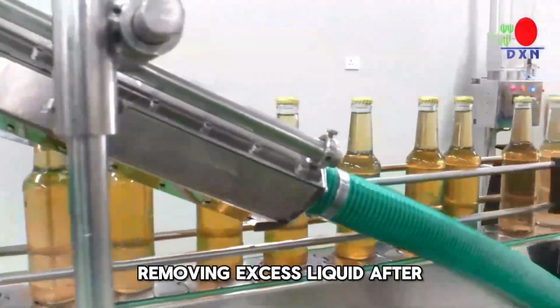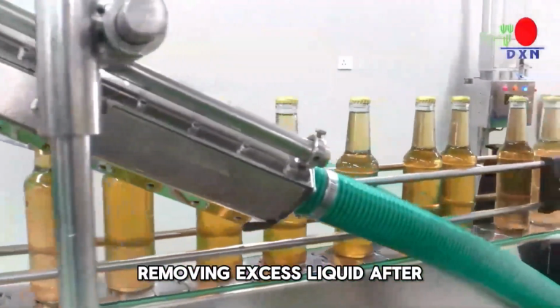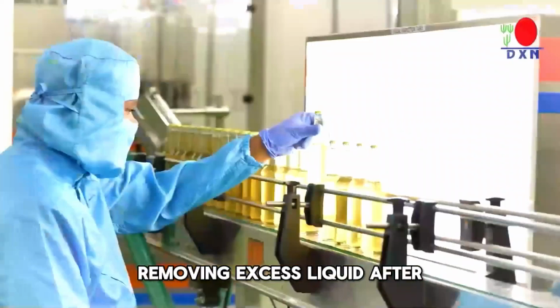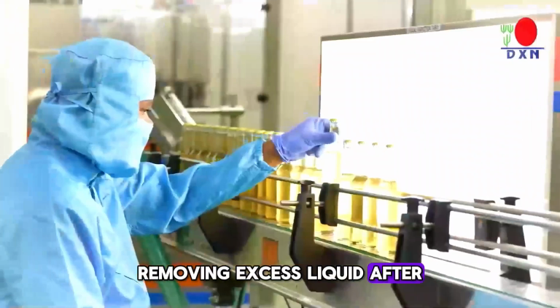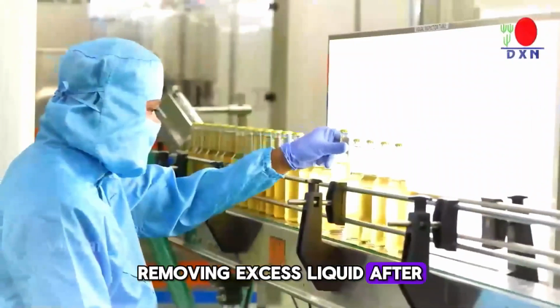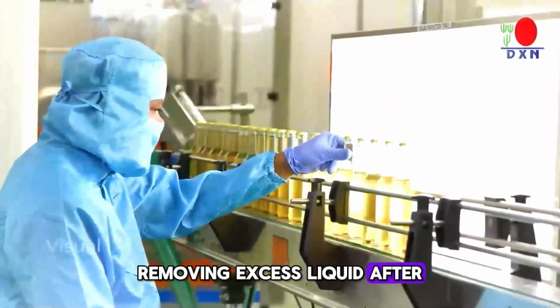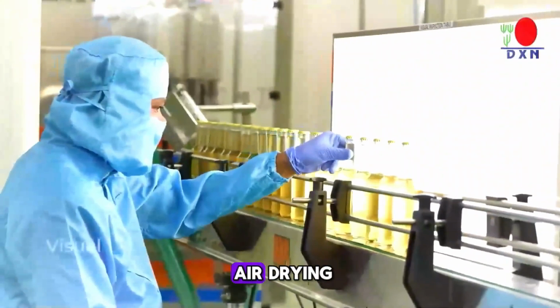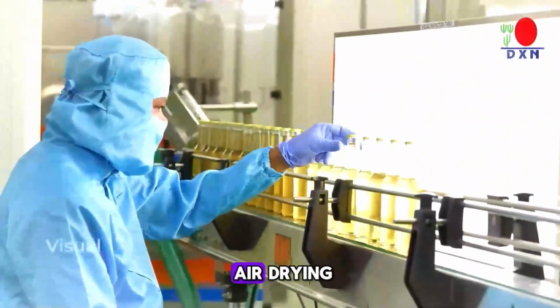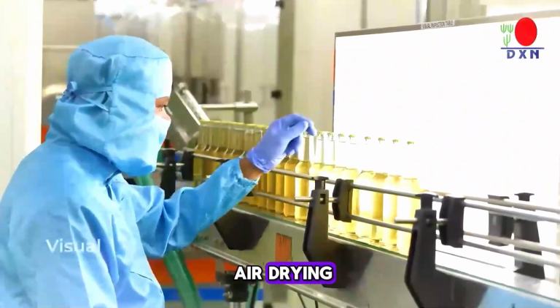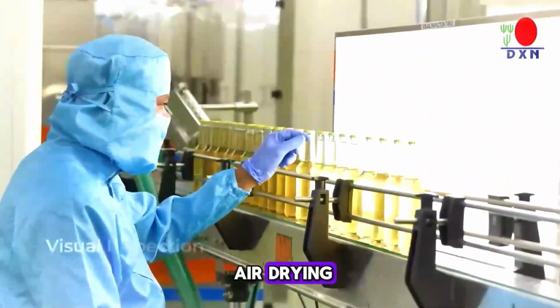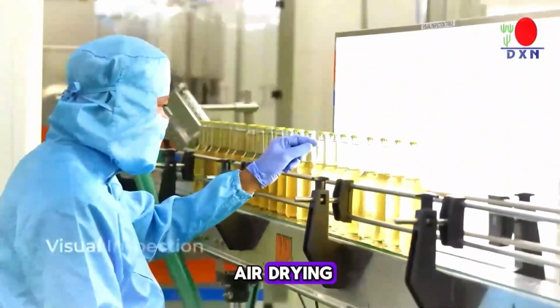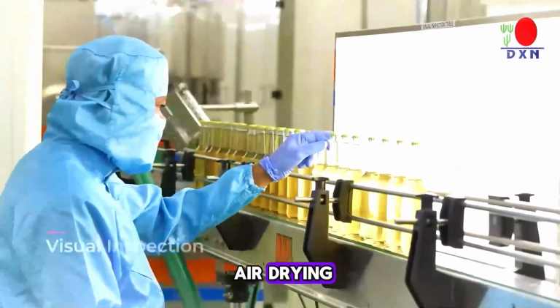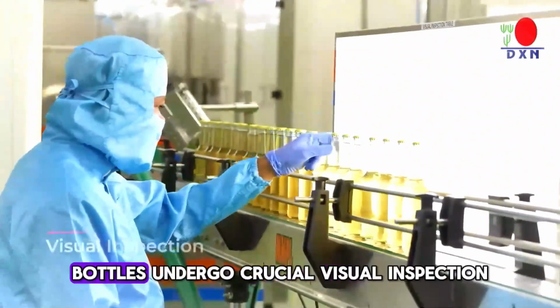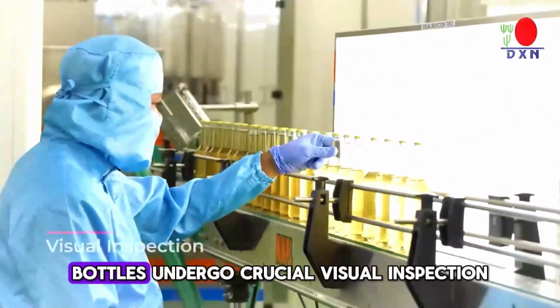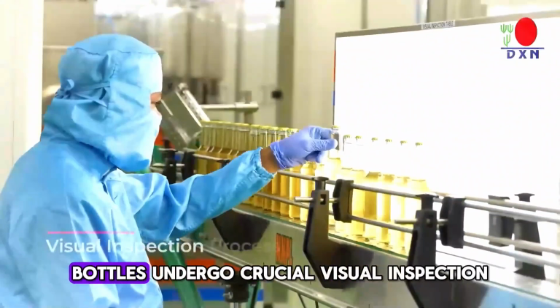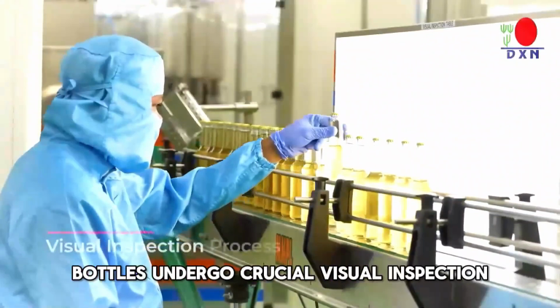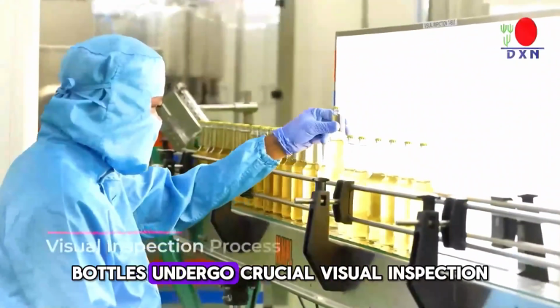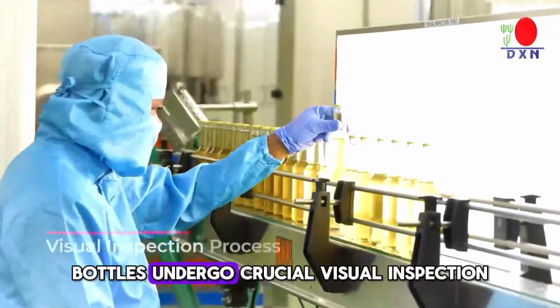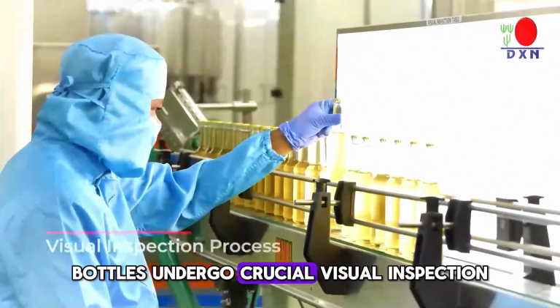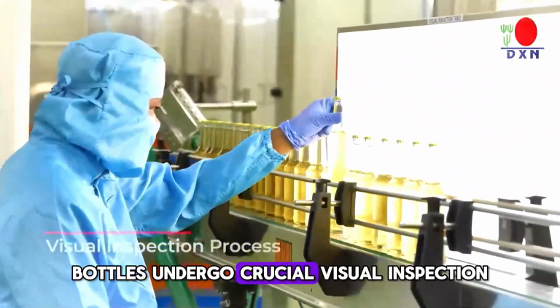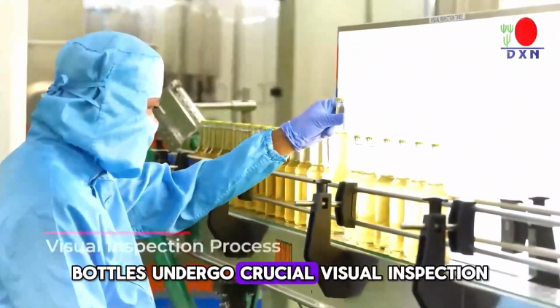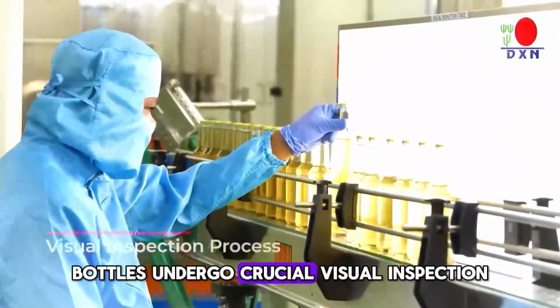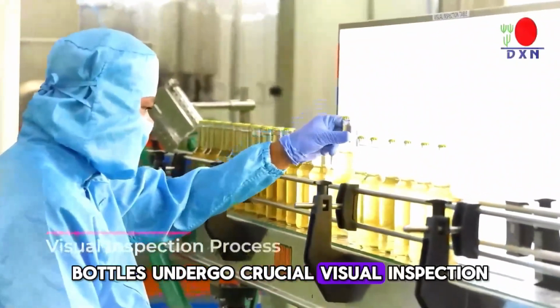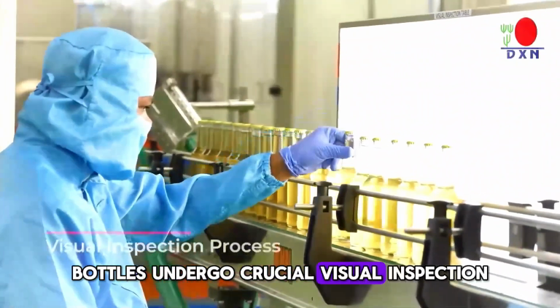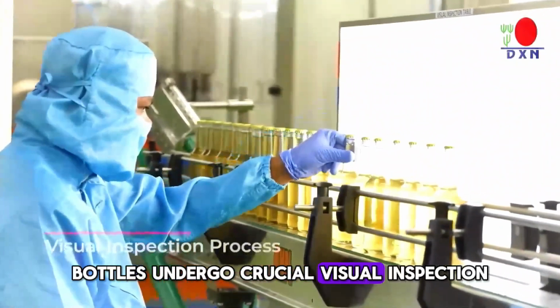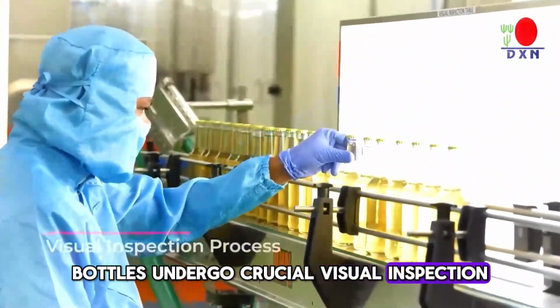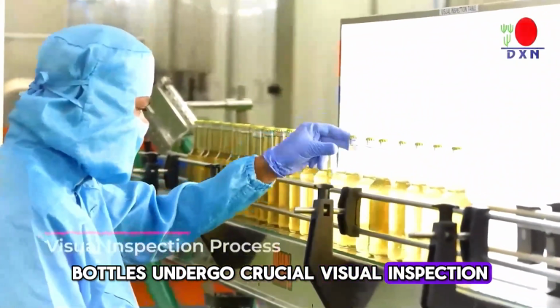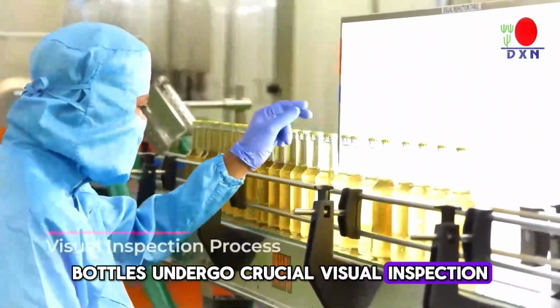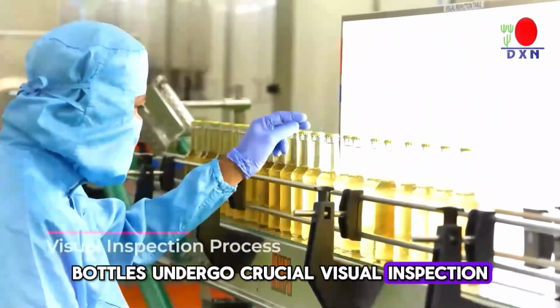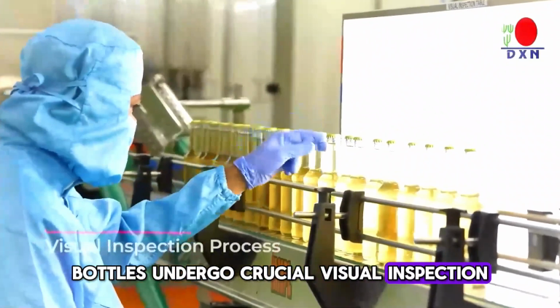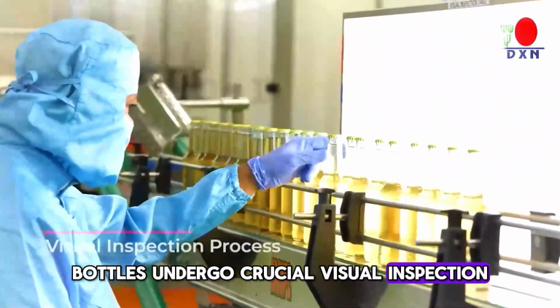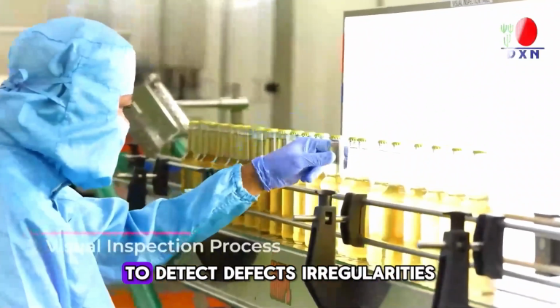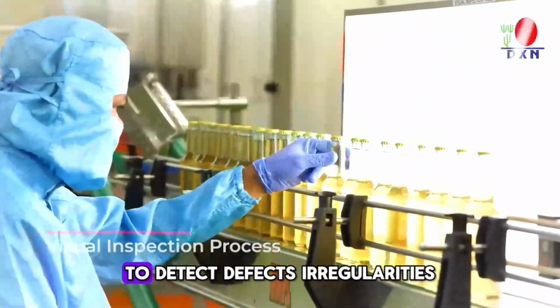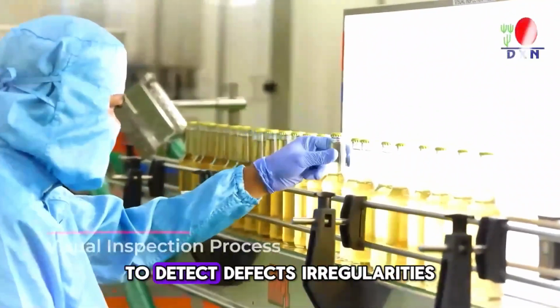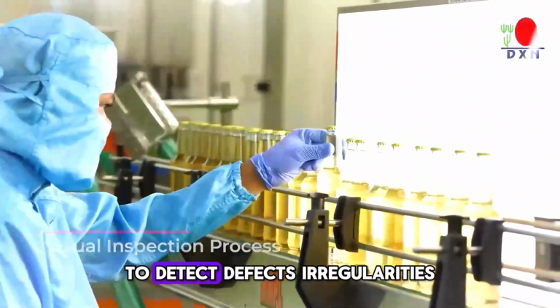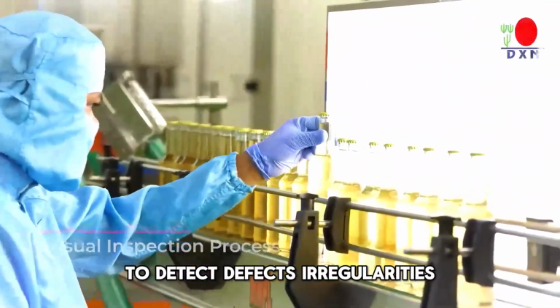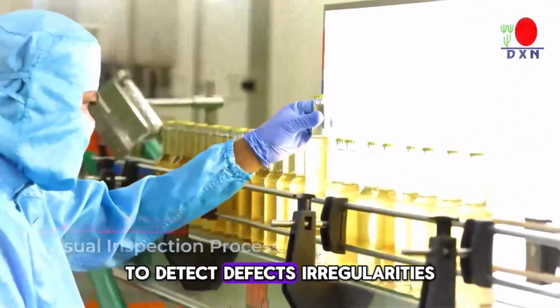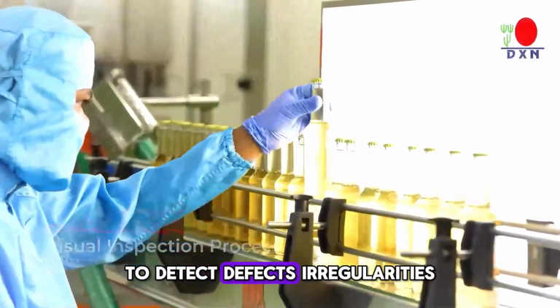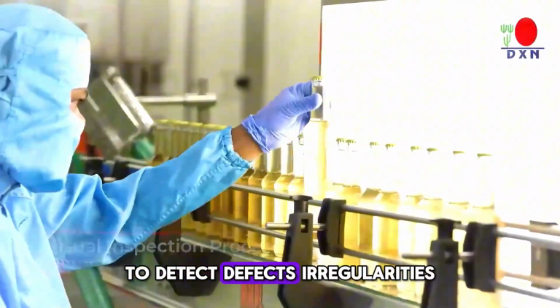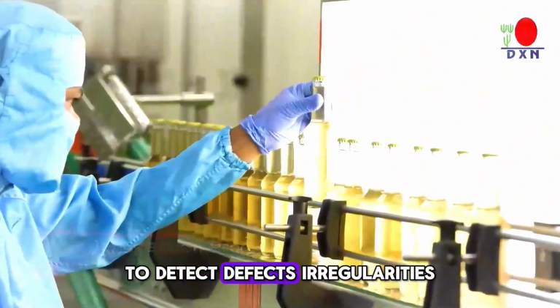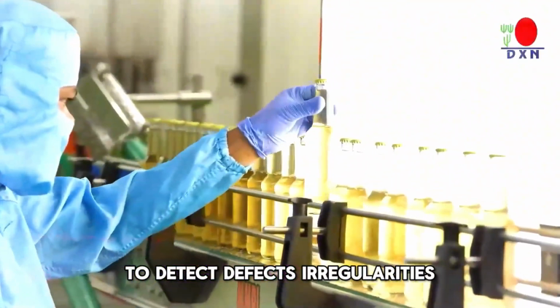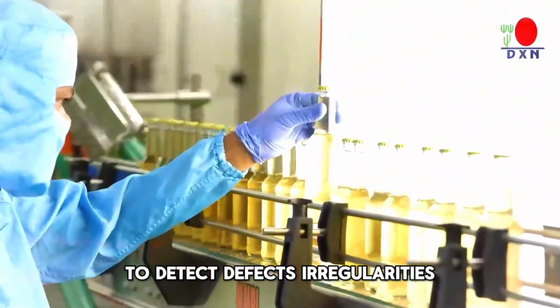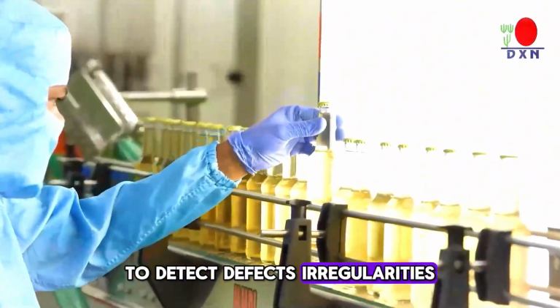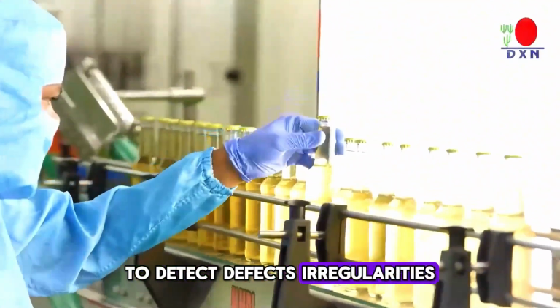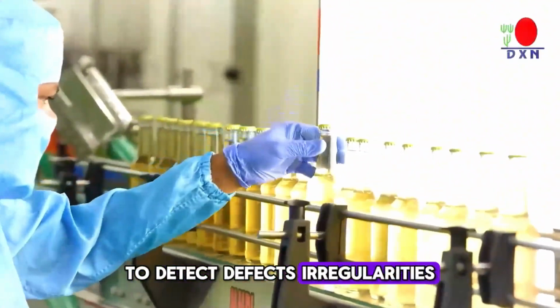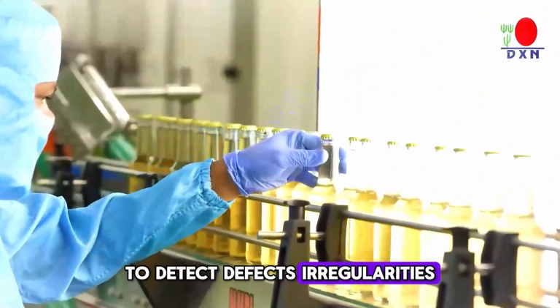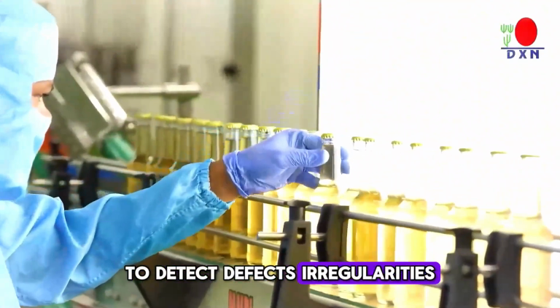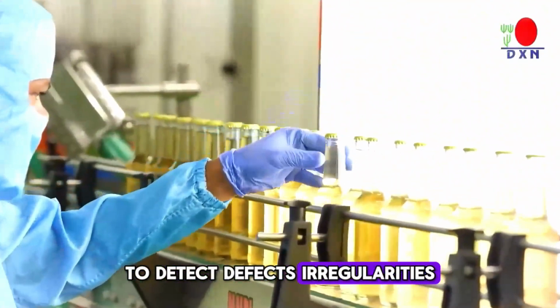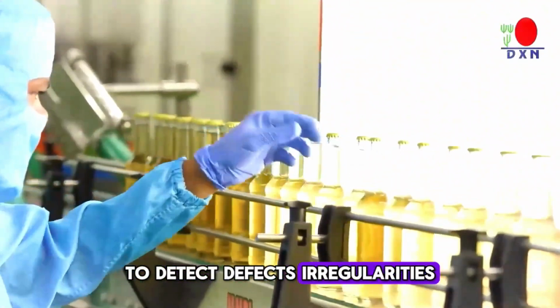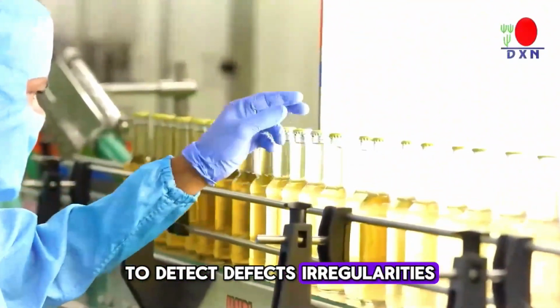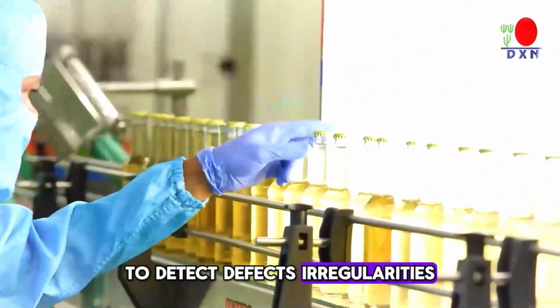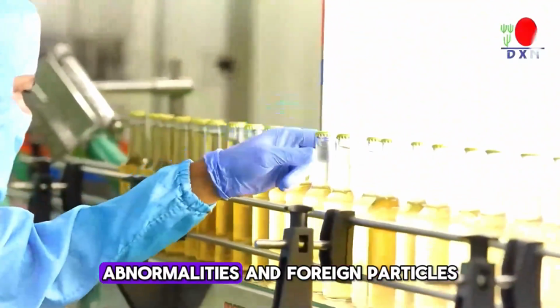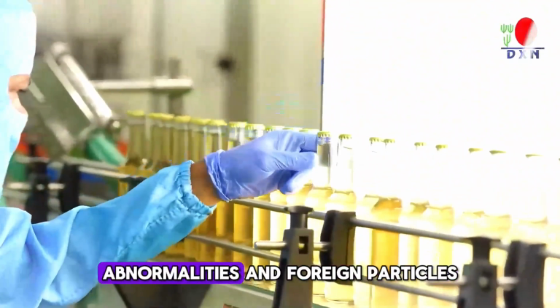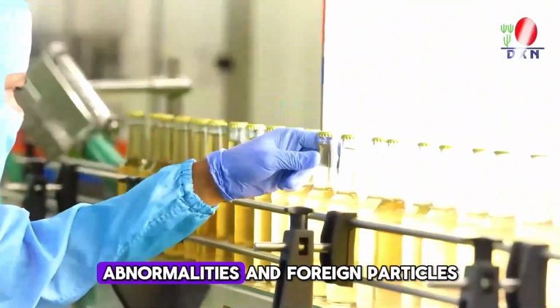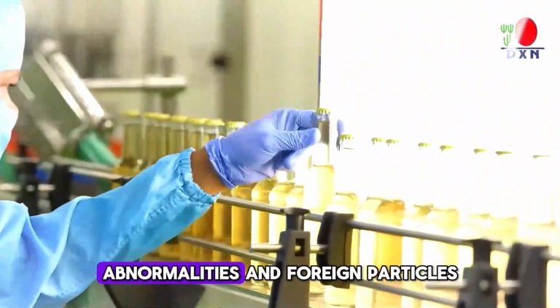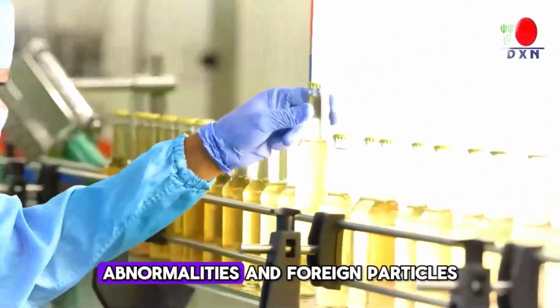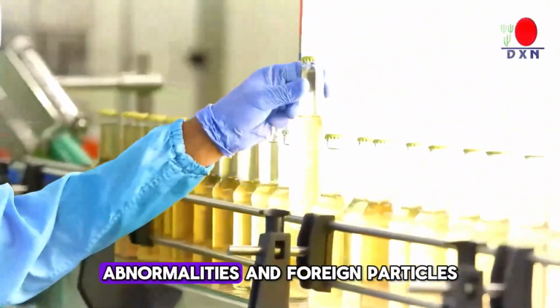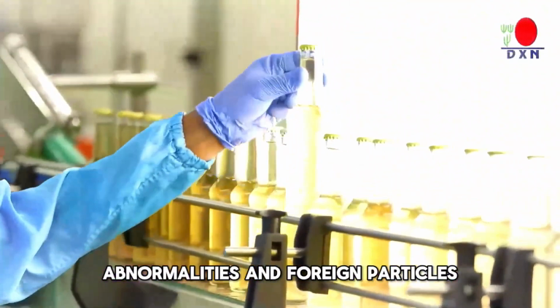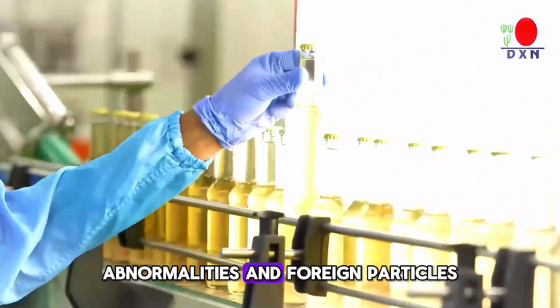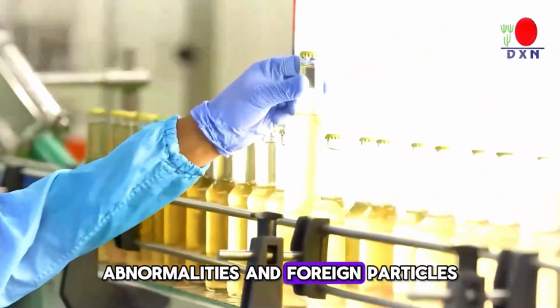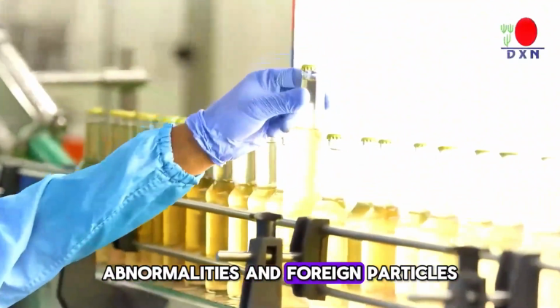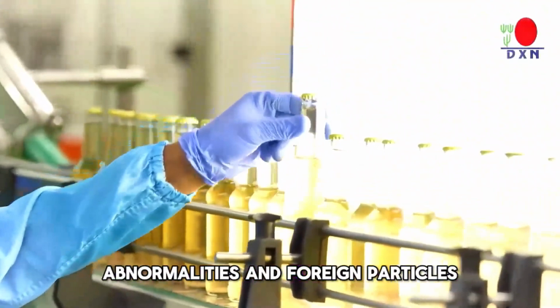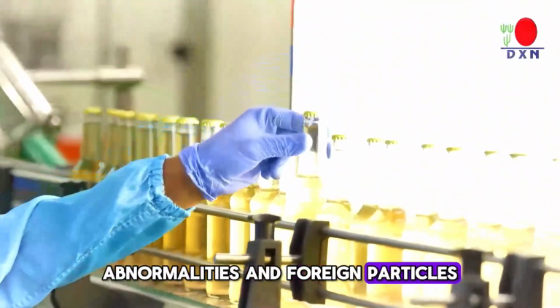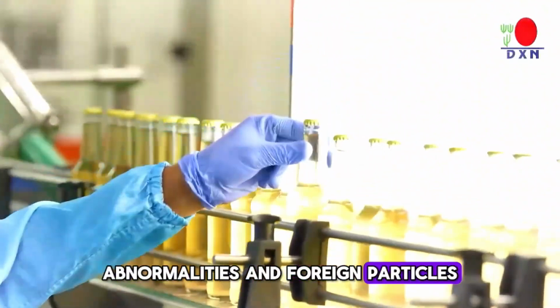After air drying, bottles undergo crucial visual inspection to detect defects, irregularities, abnormalities, and foreign particles.